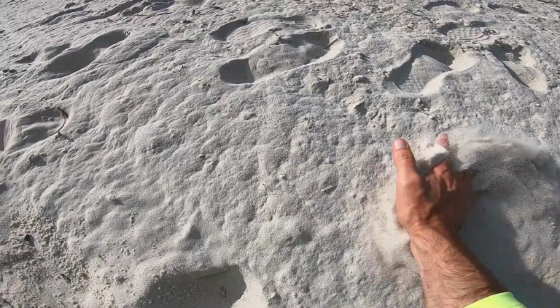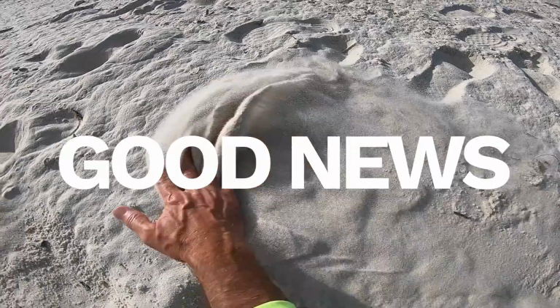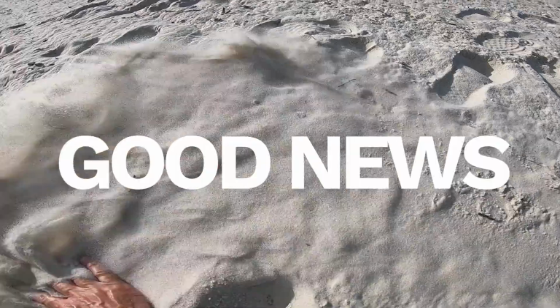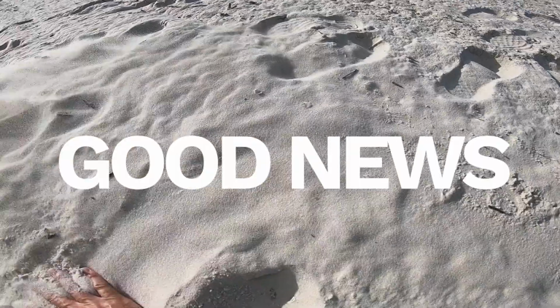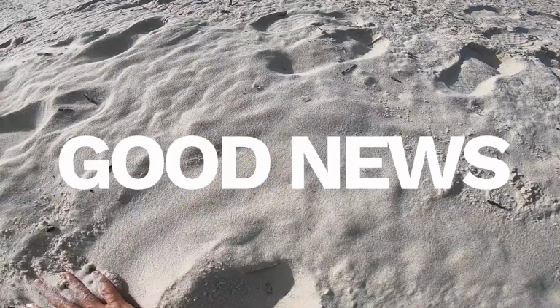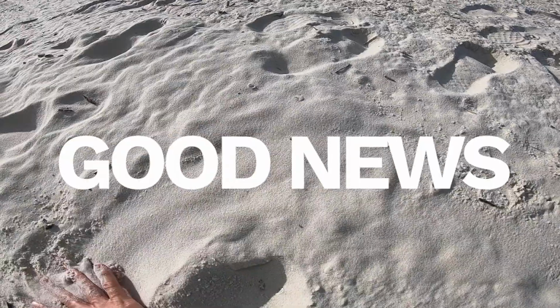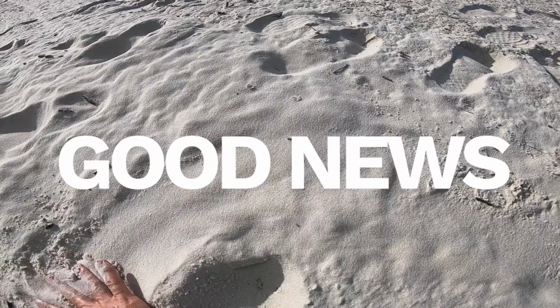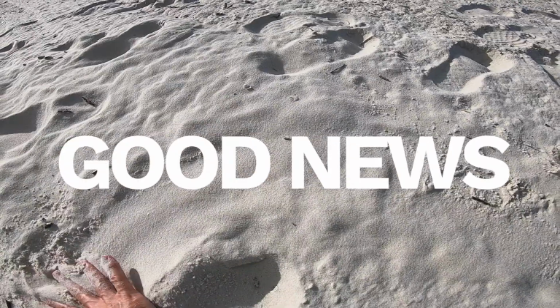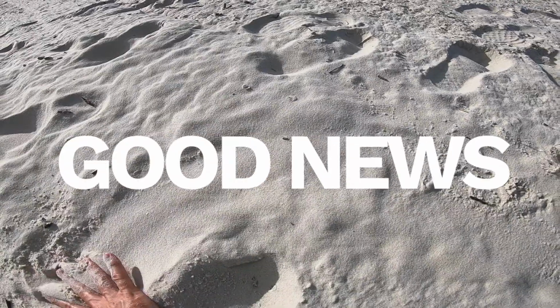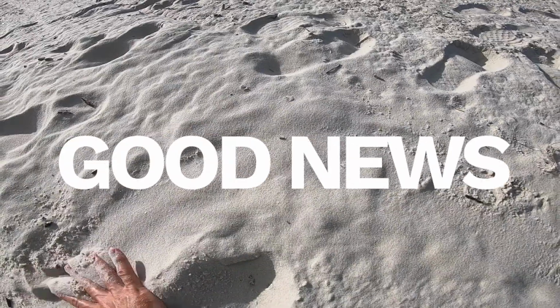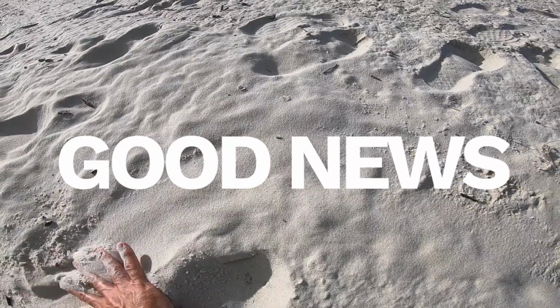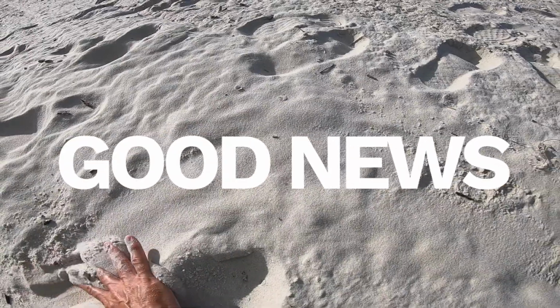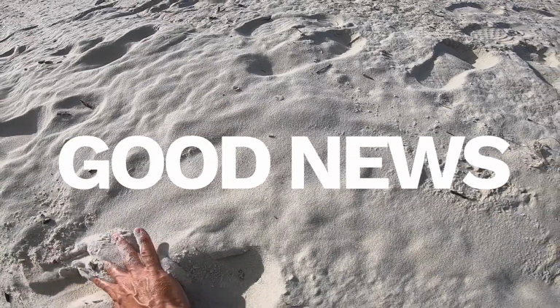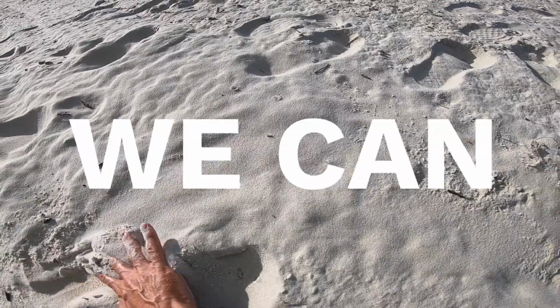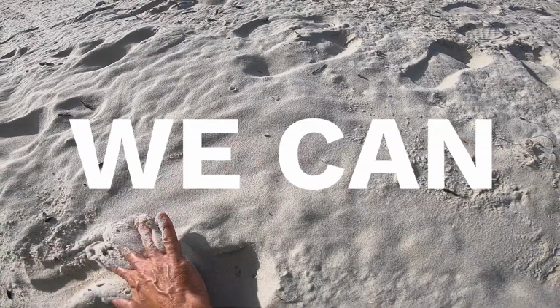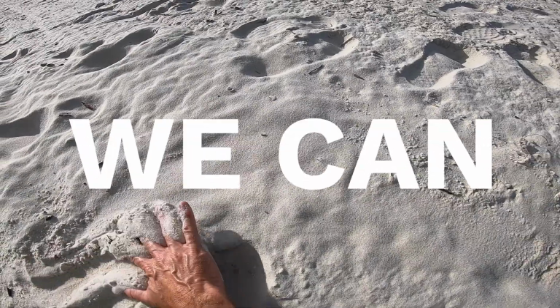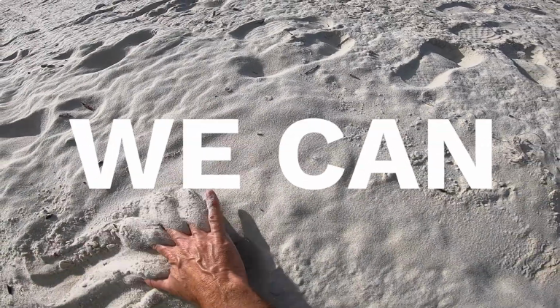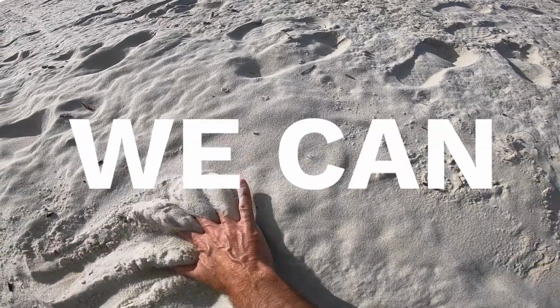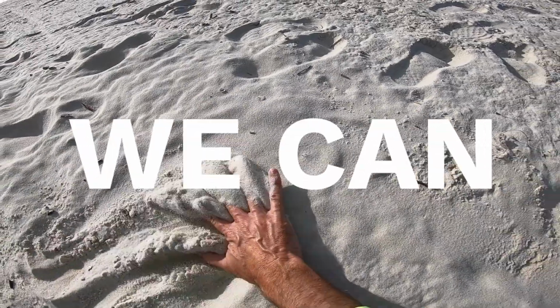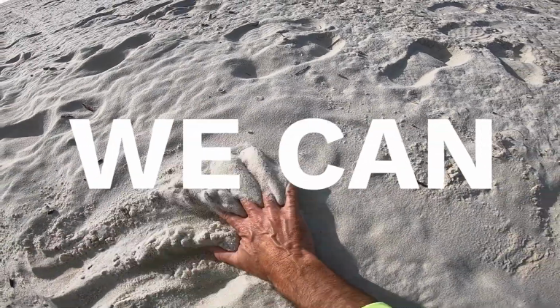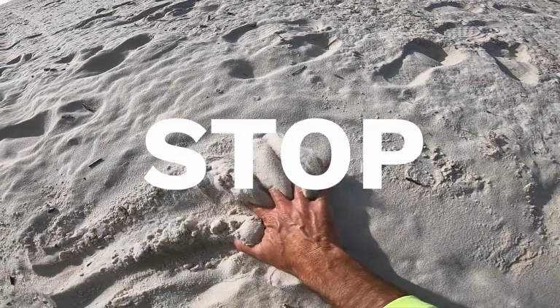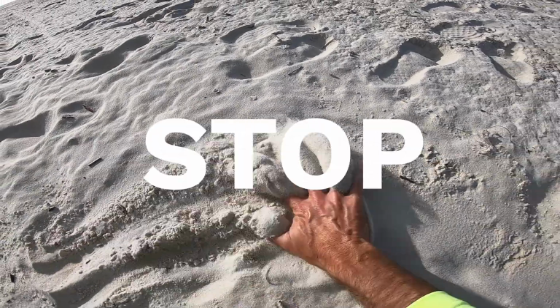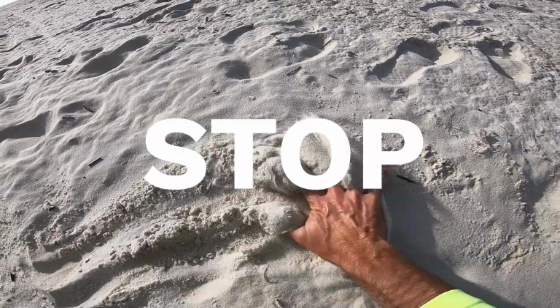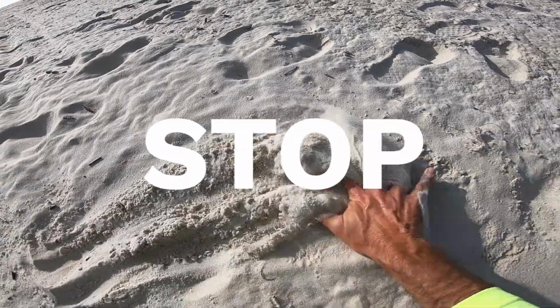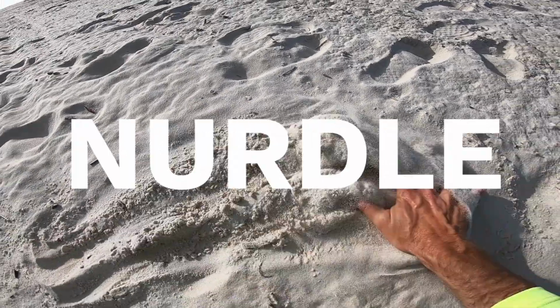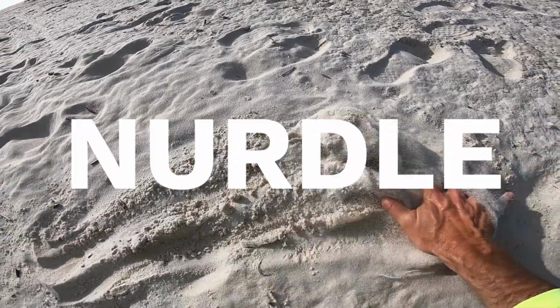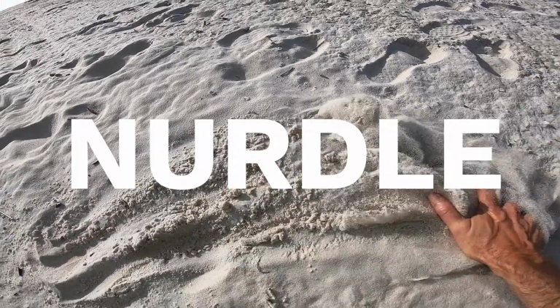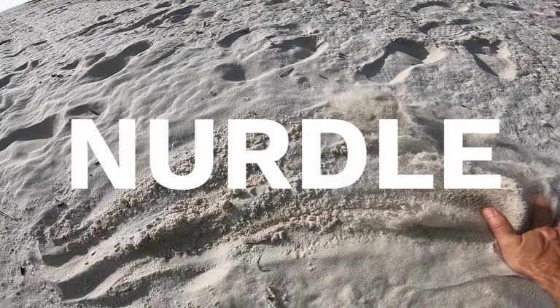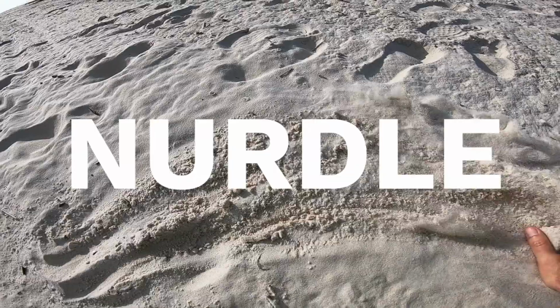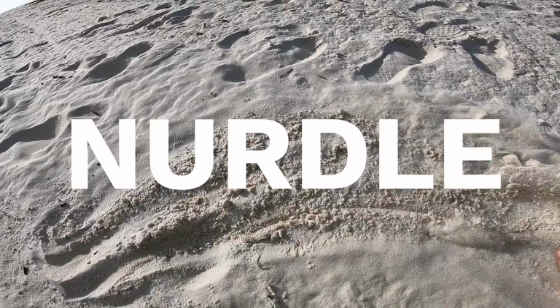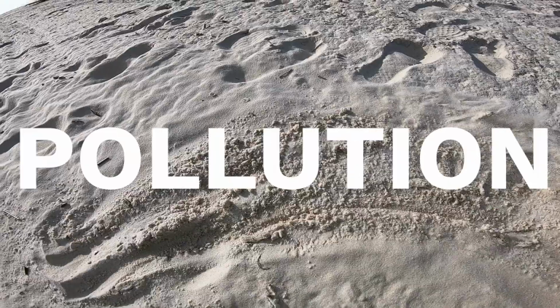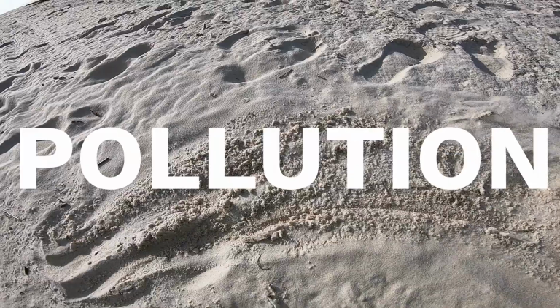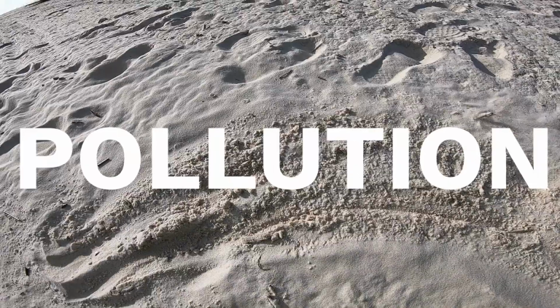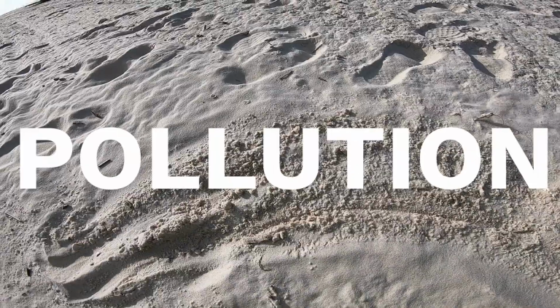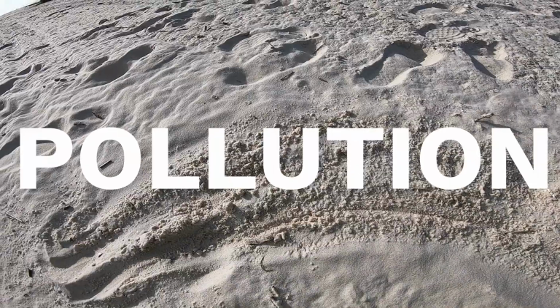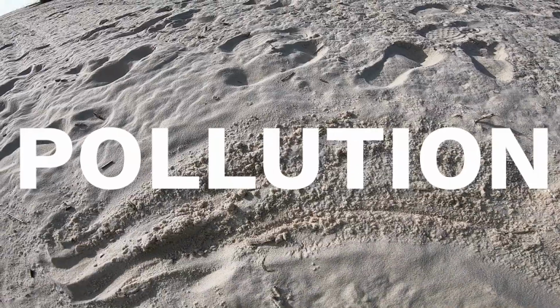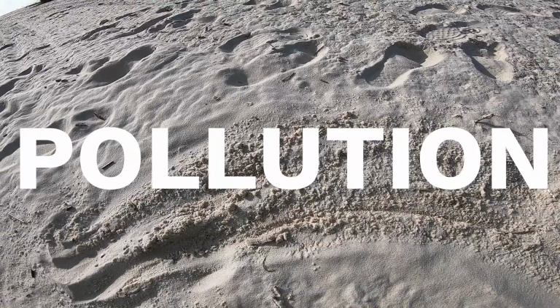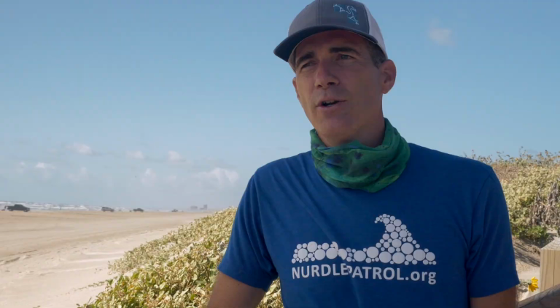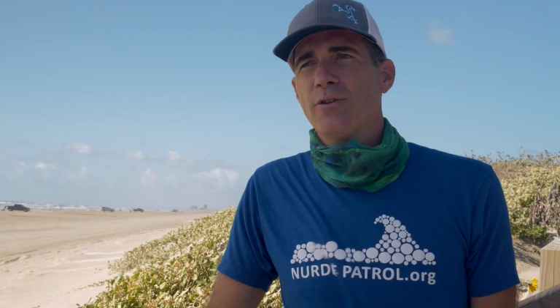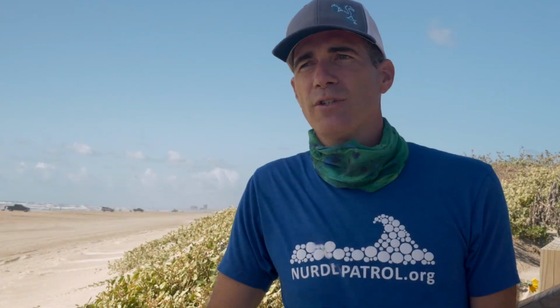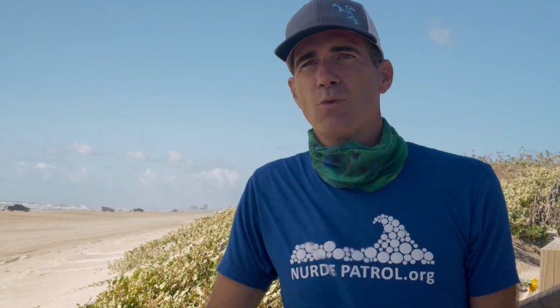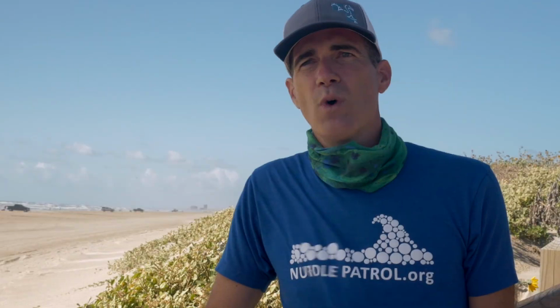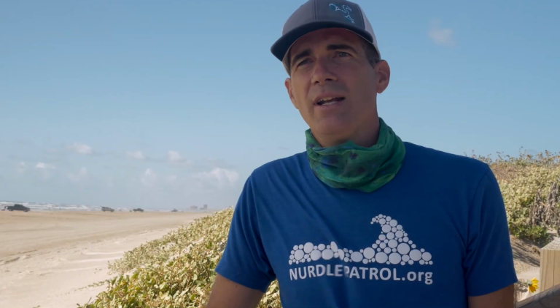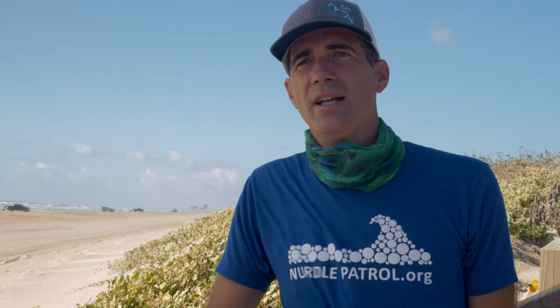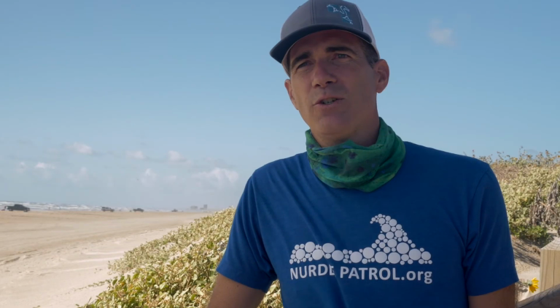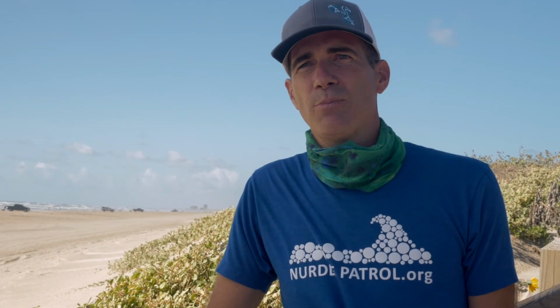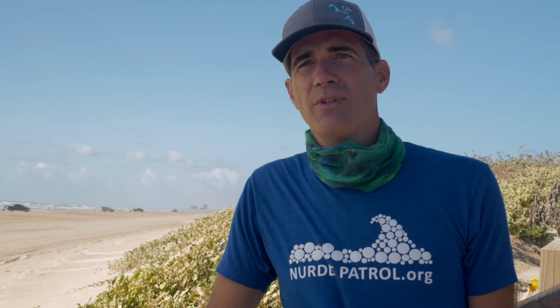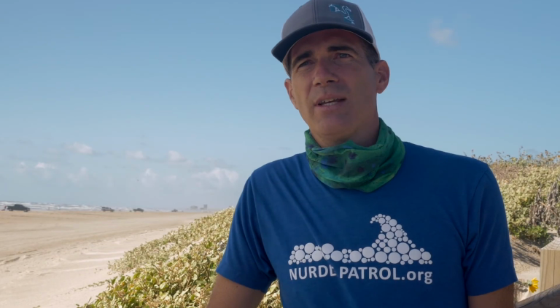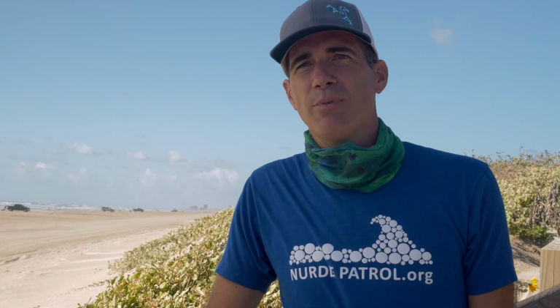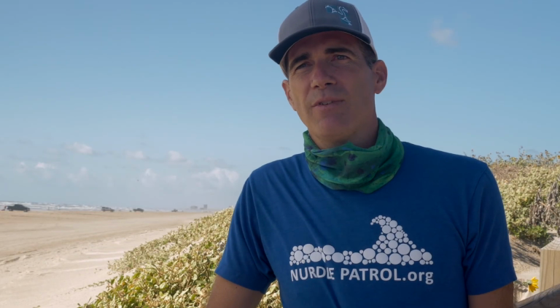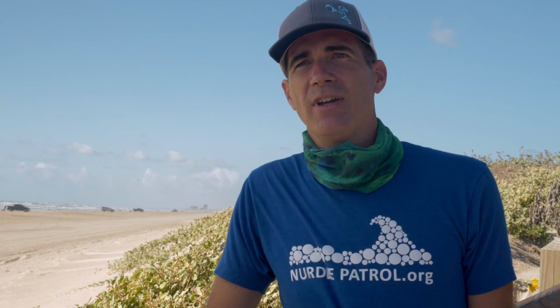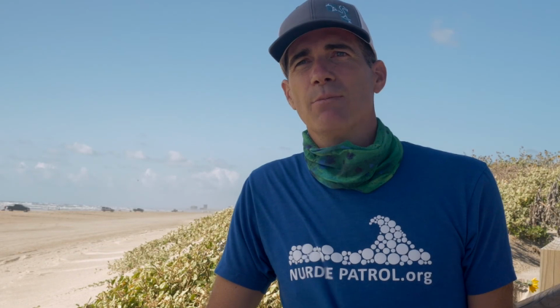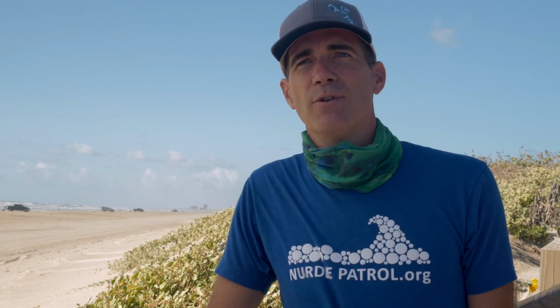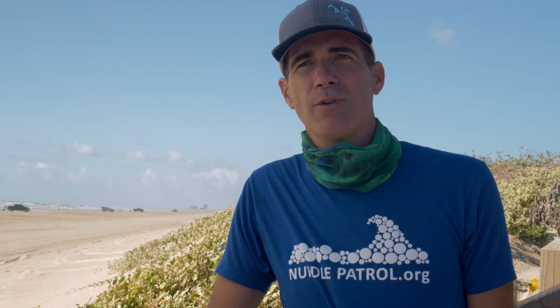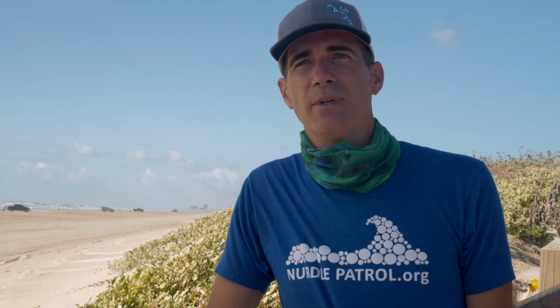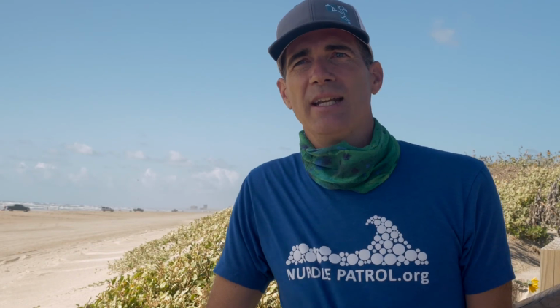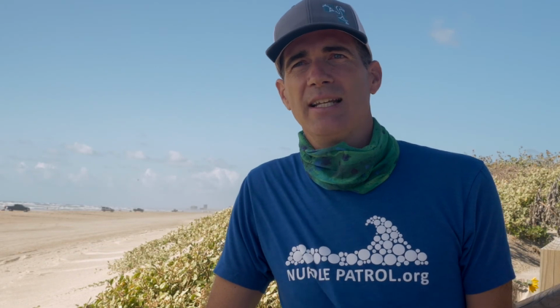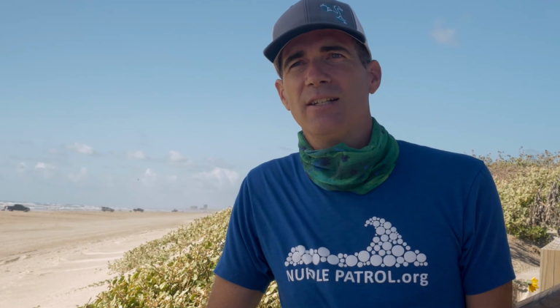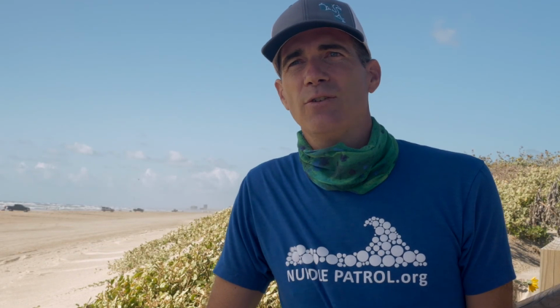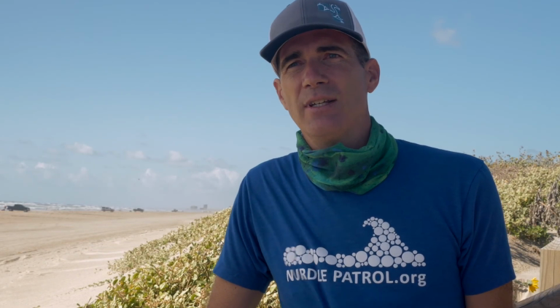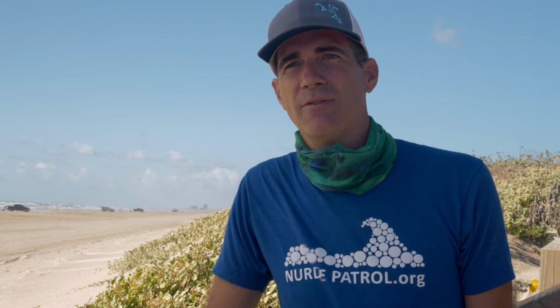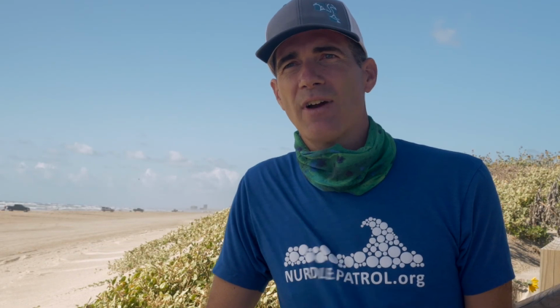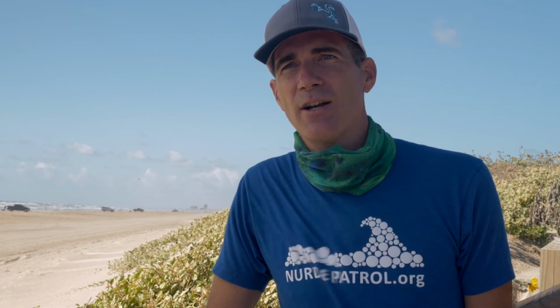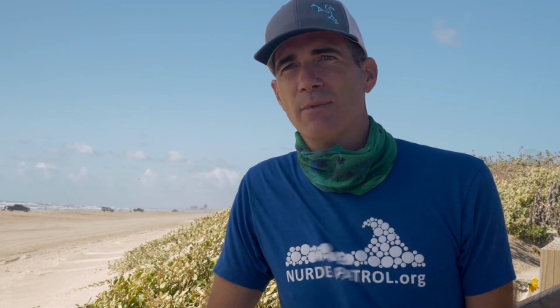Here's the good news: we can stop nurdle pollution. Nurdle pollution is 100% preventable from getting into the environment.